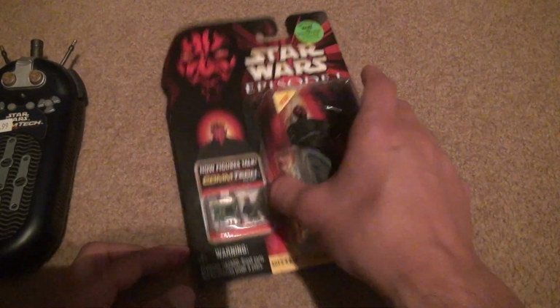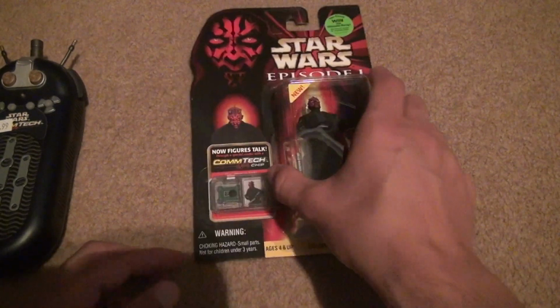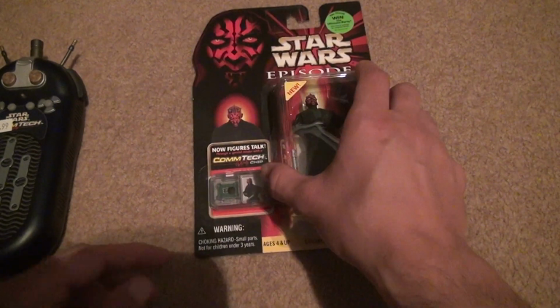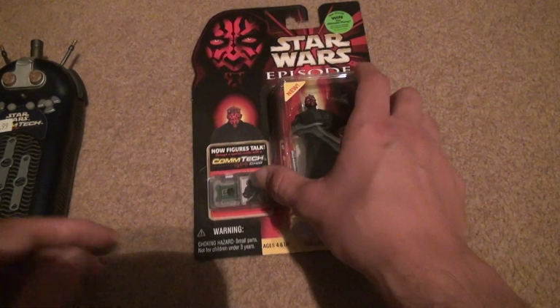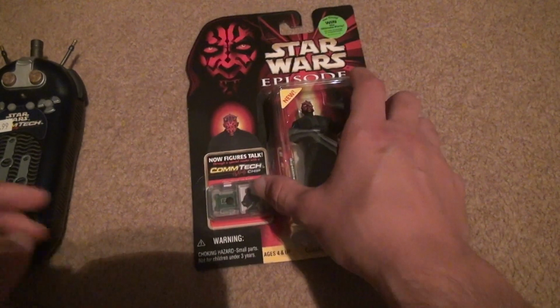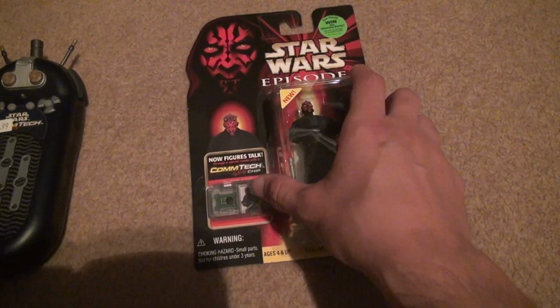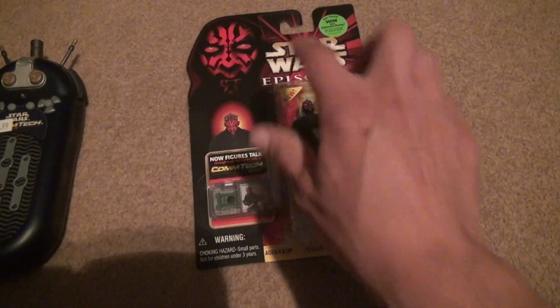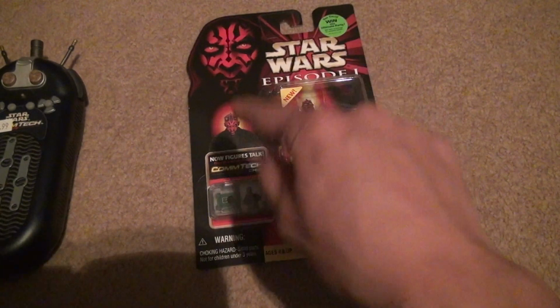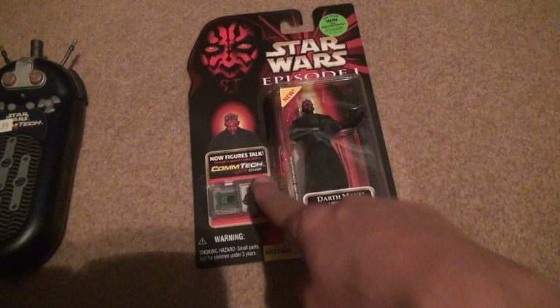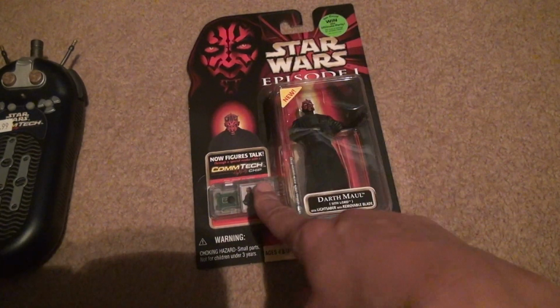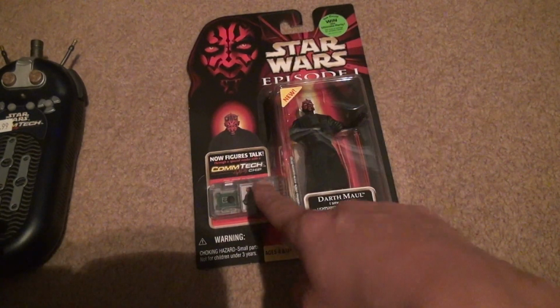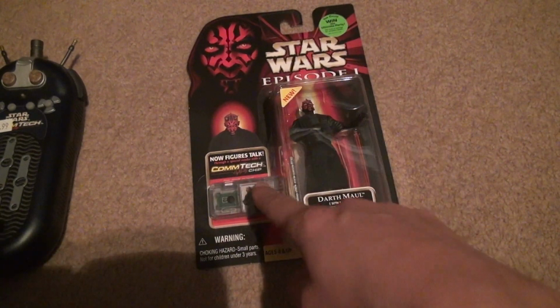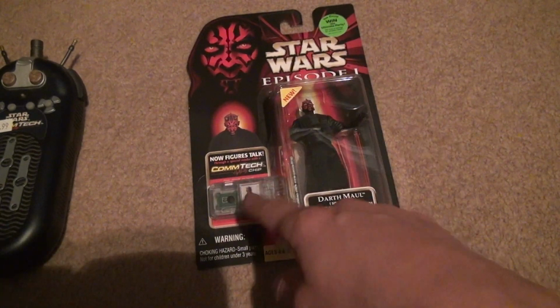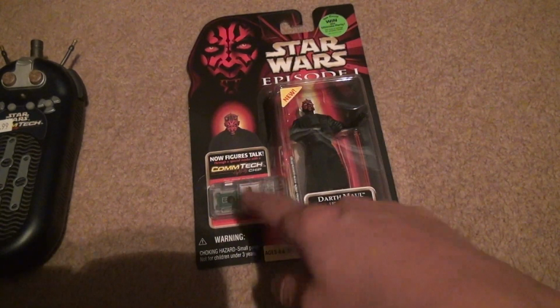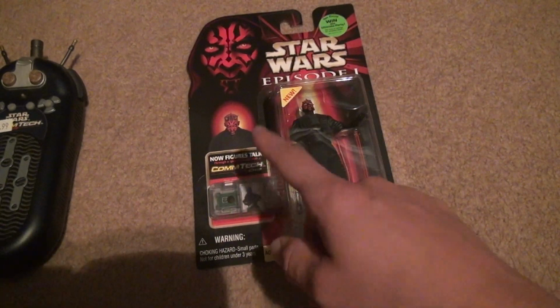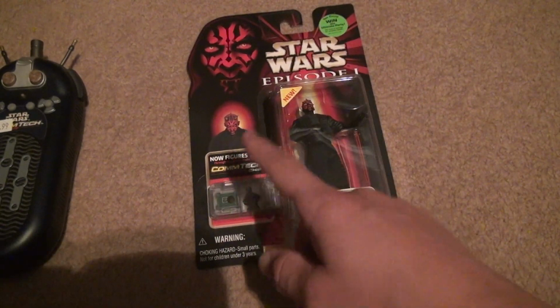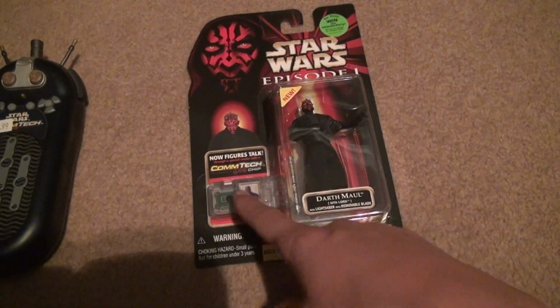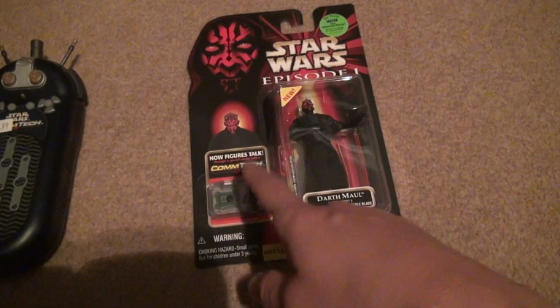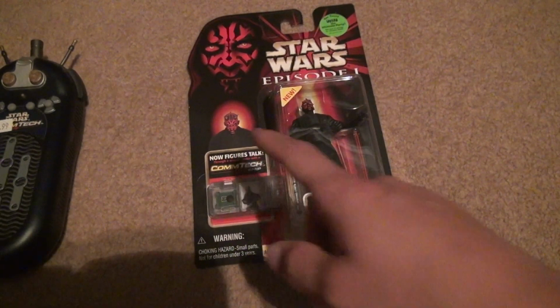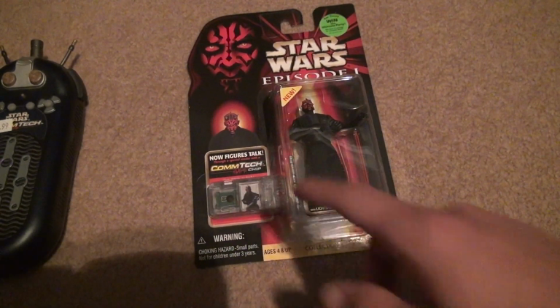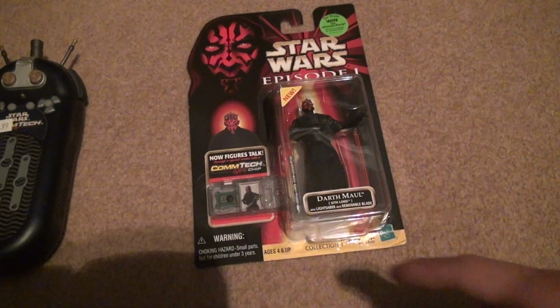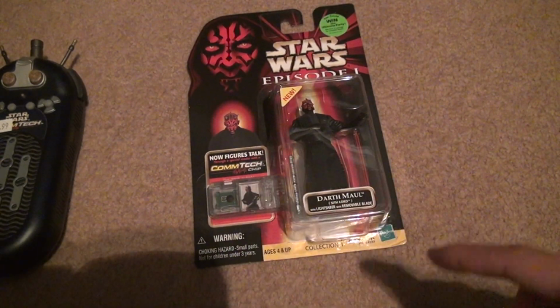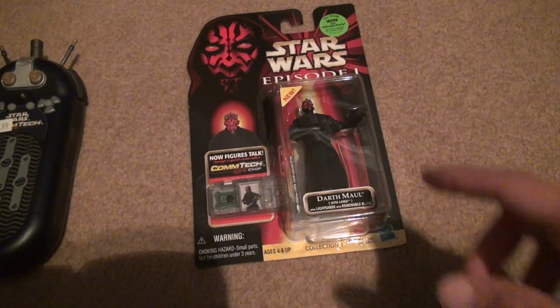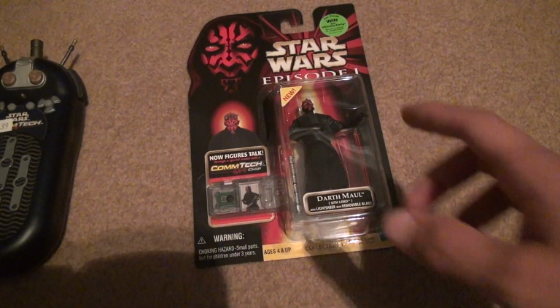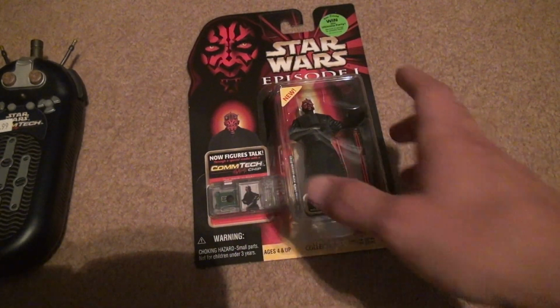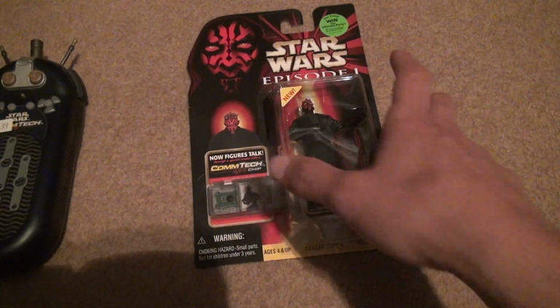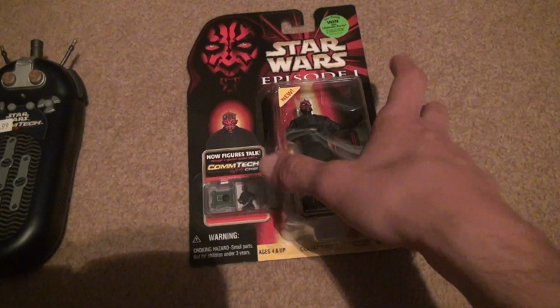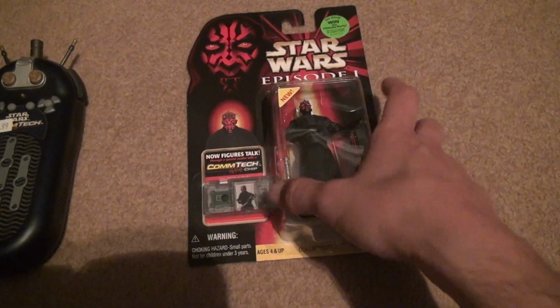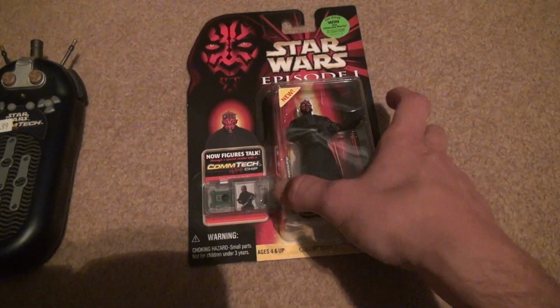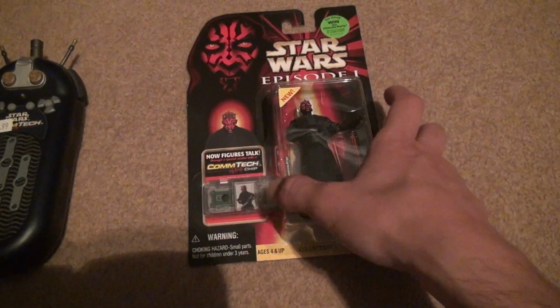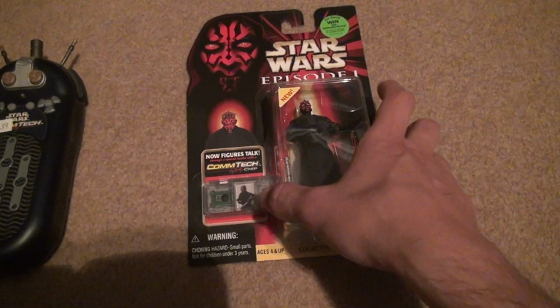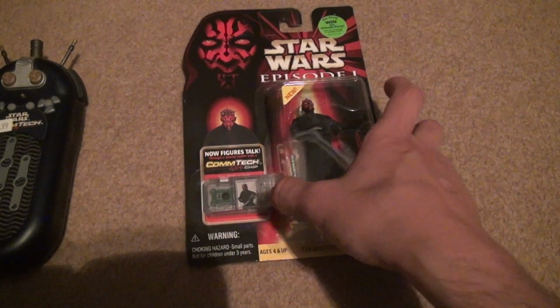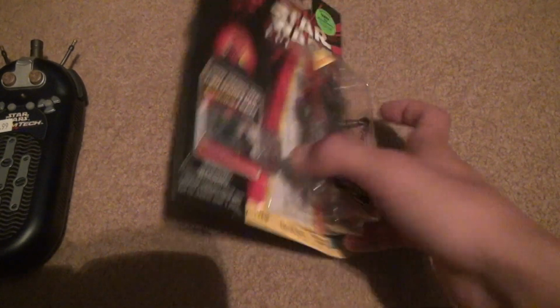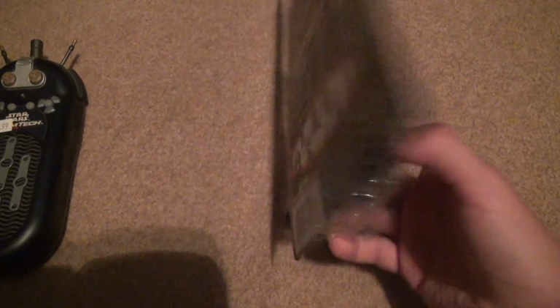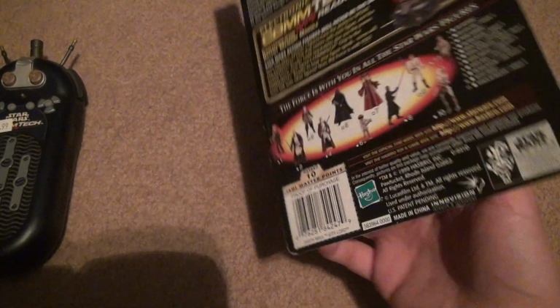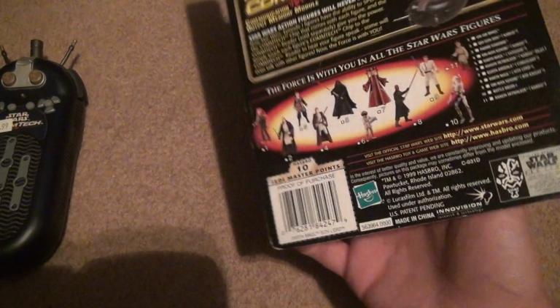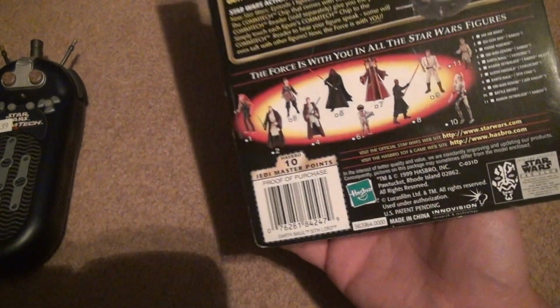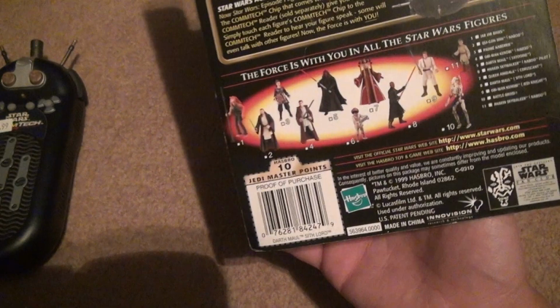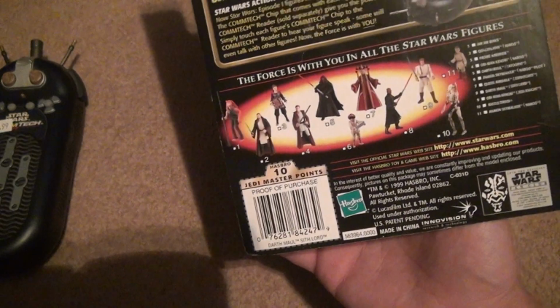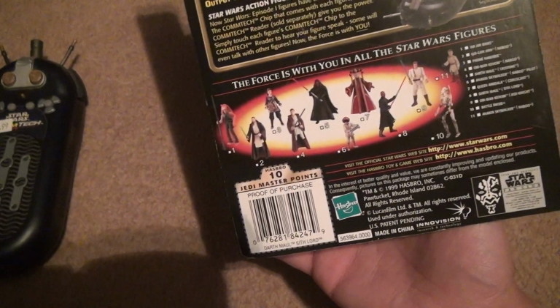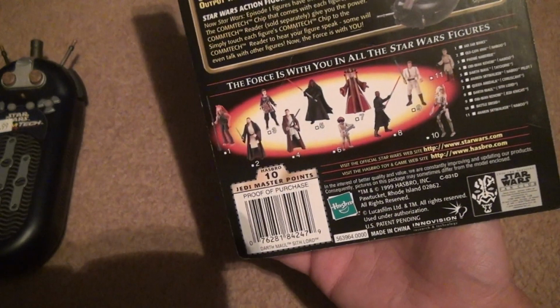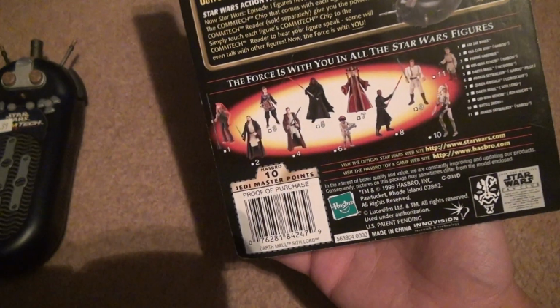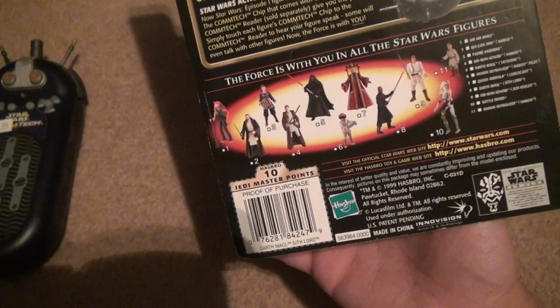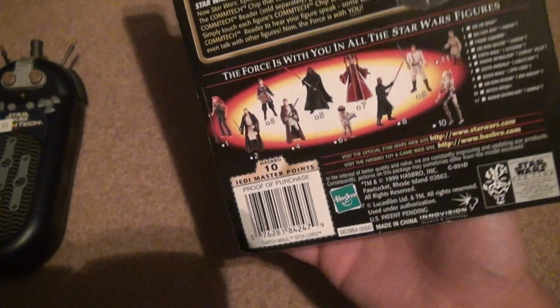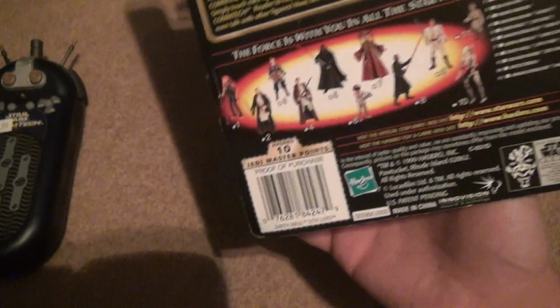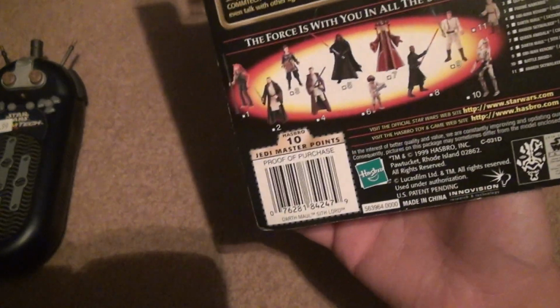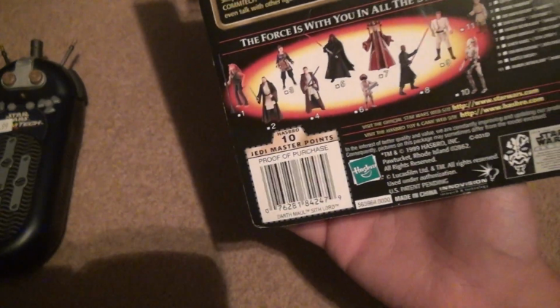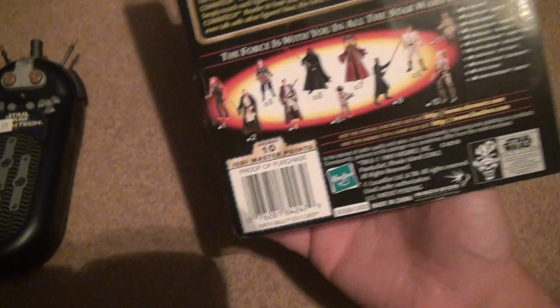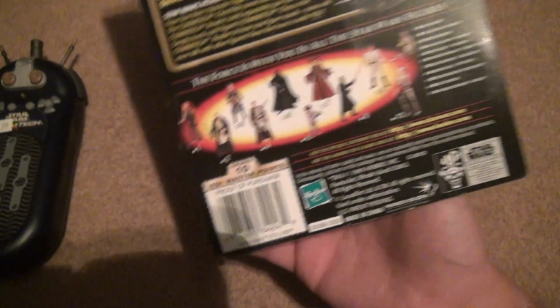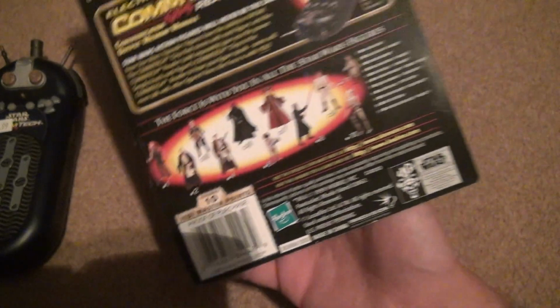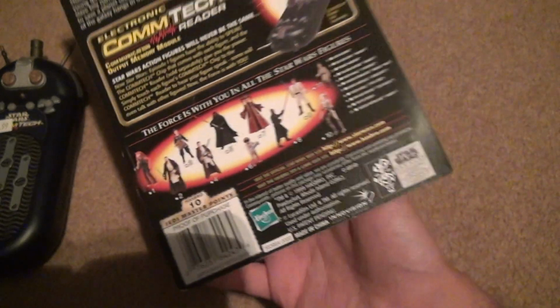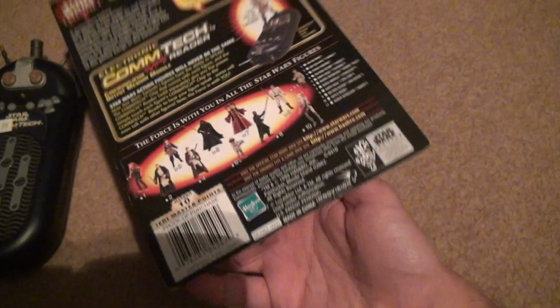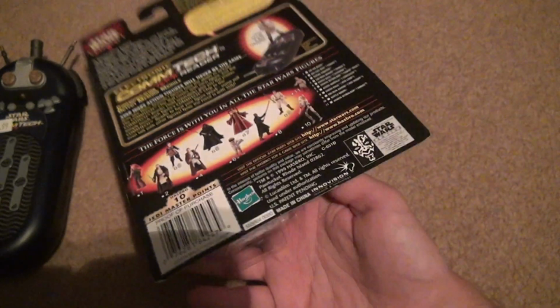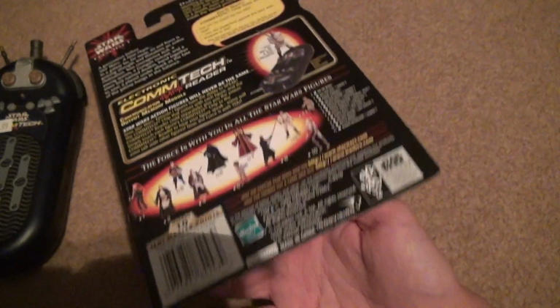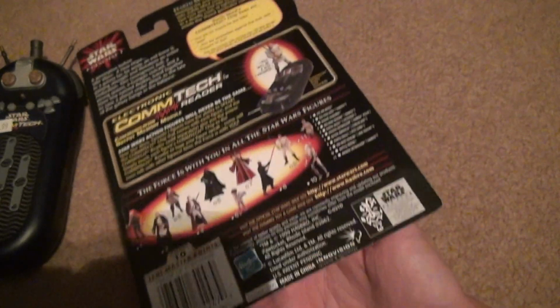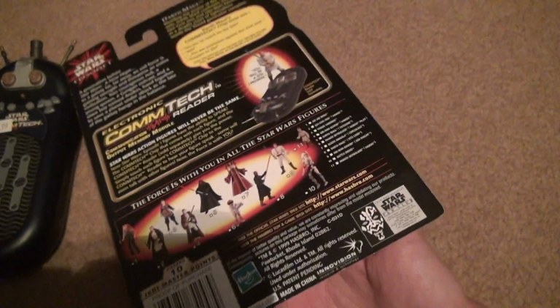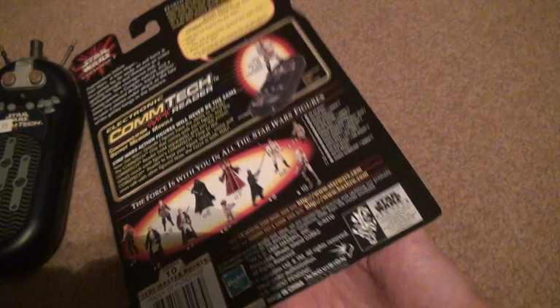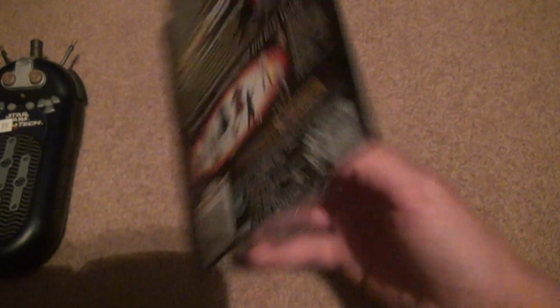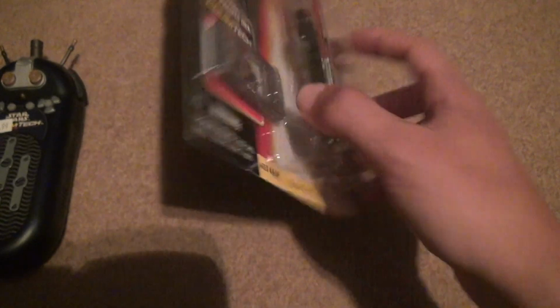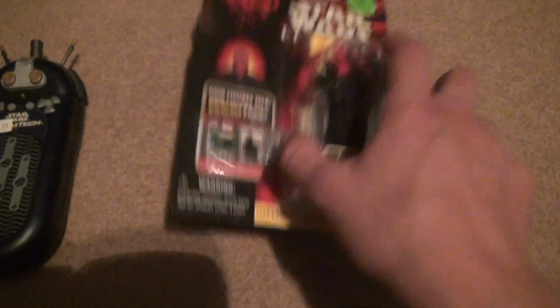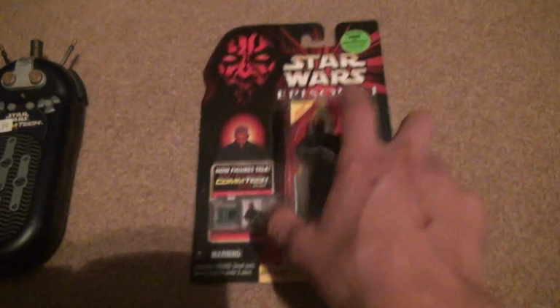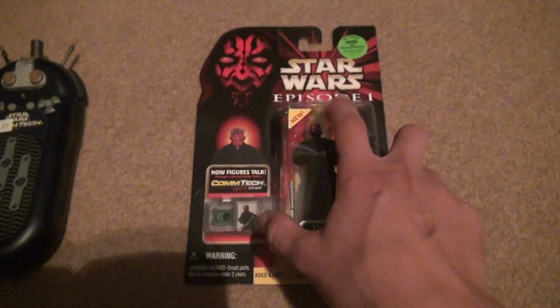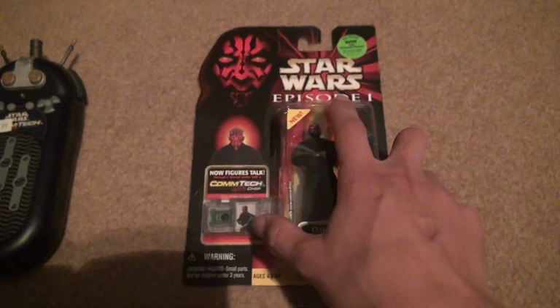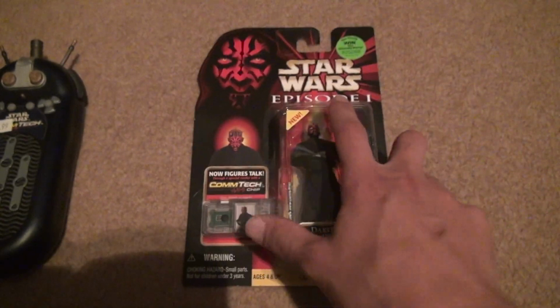Here's the comlink thing we're going to connect to. There's four different voices. This is what the back looks like.